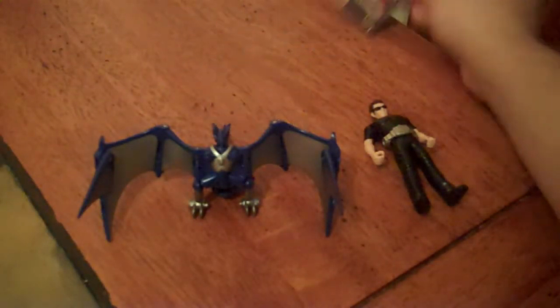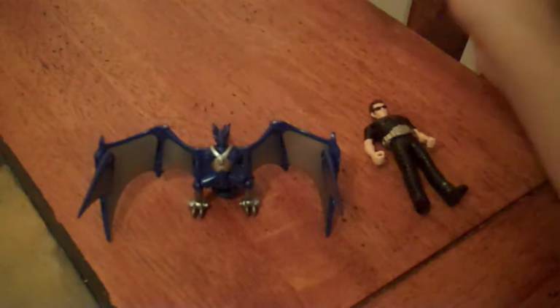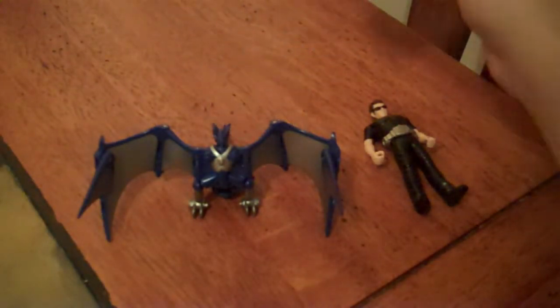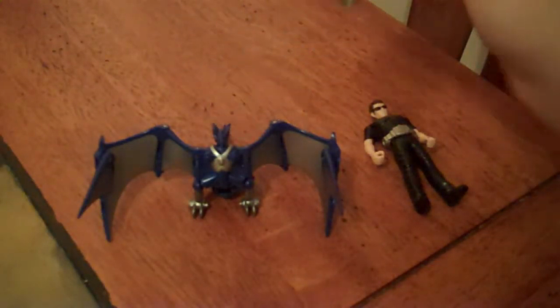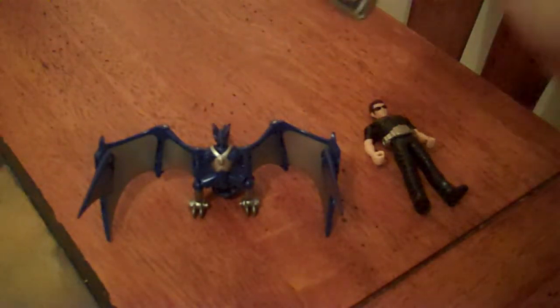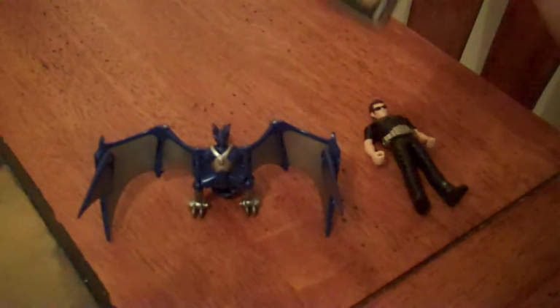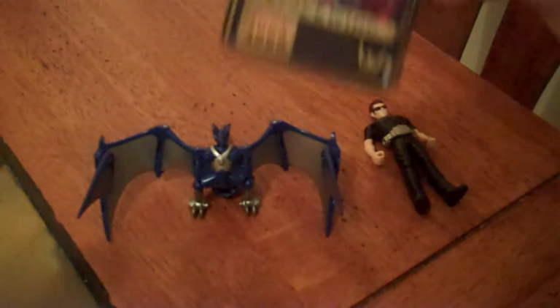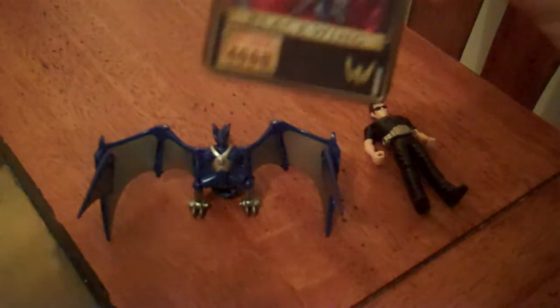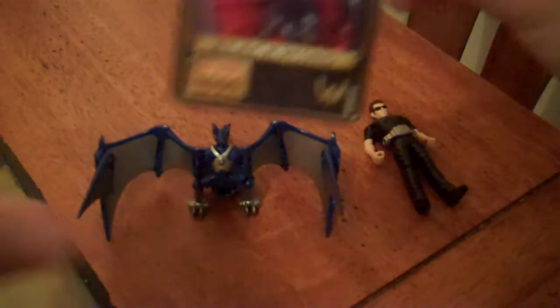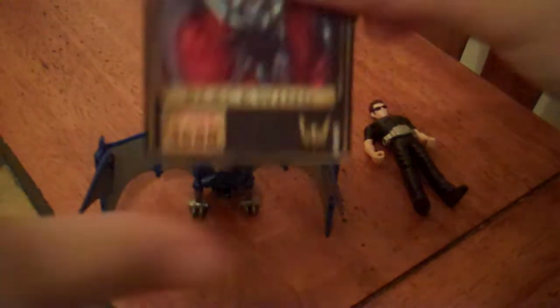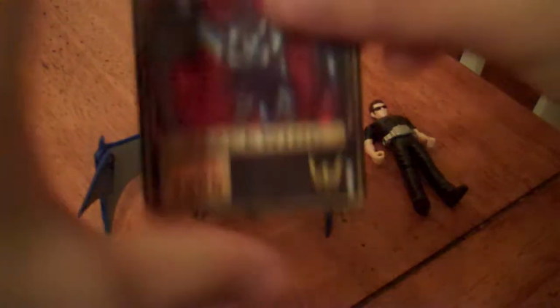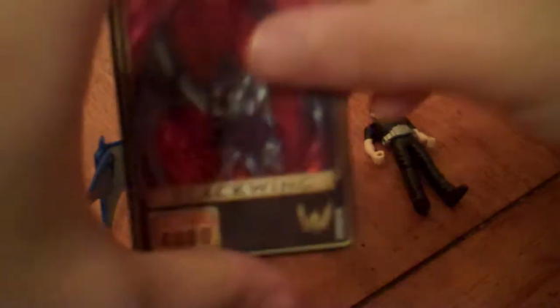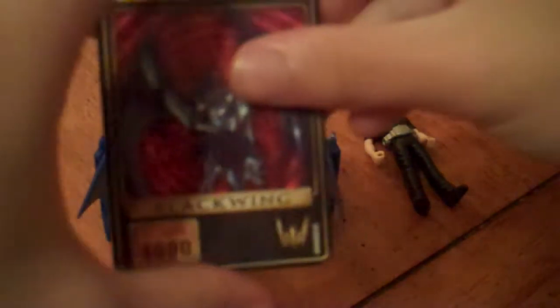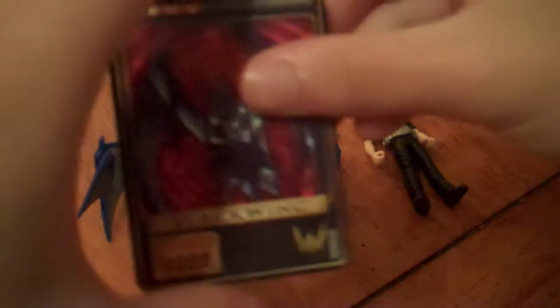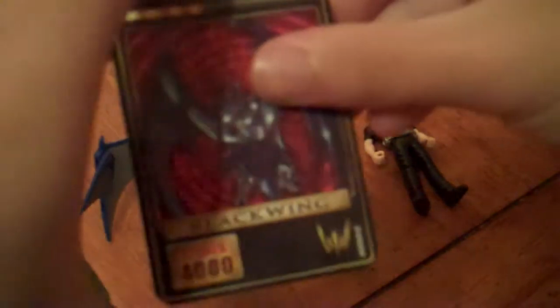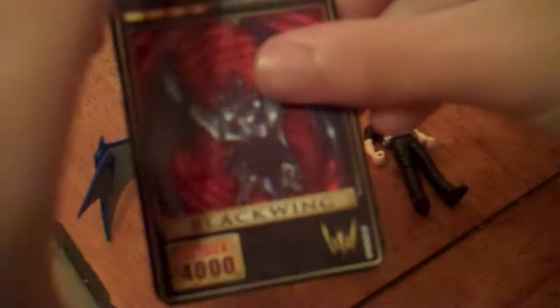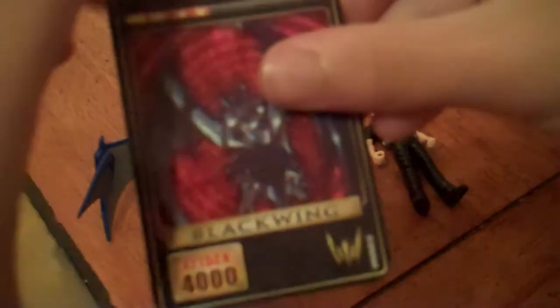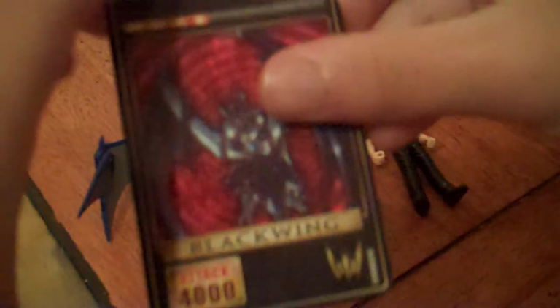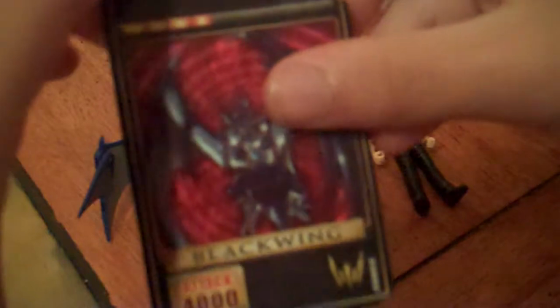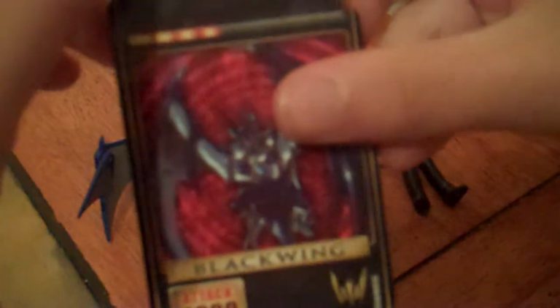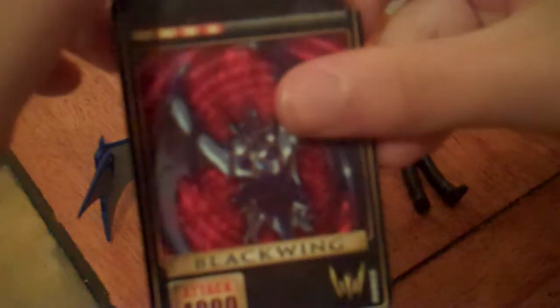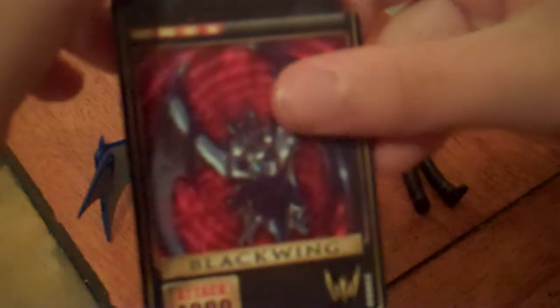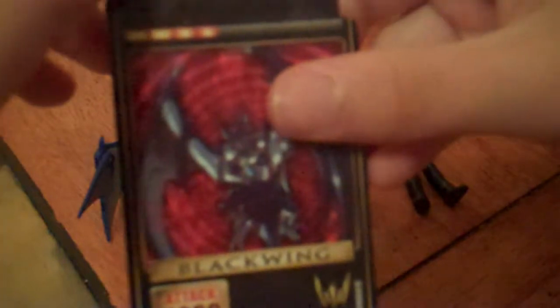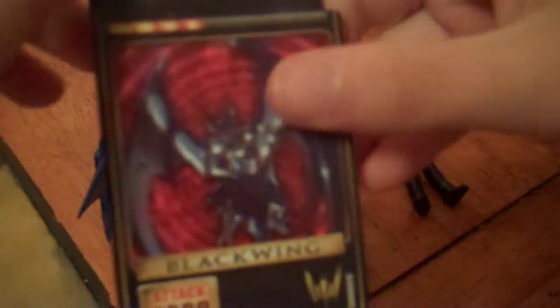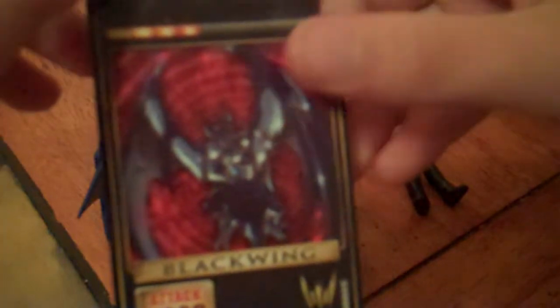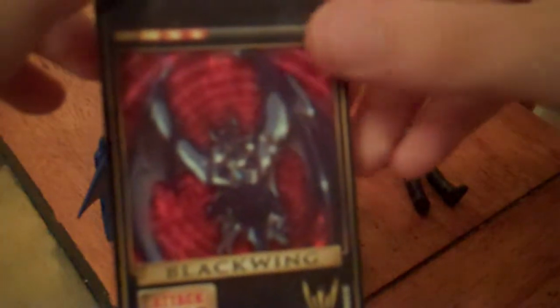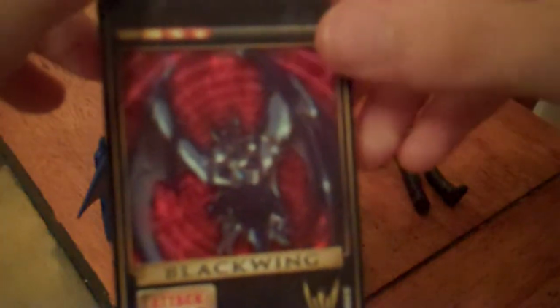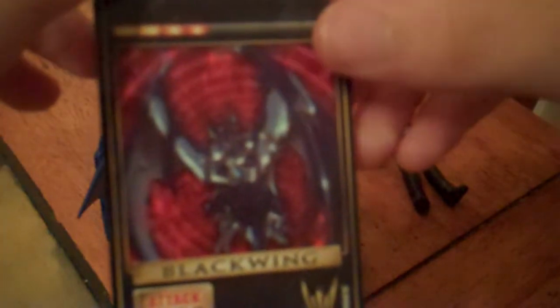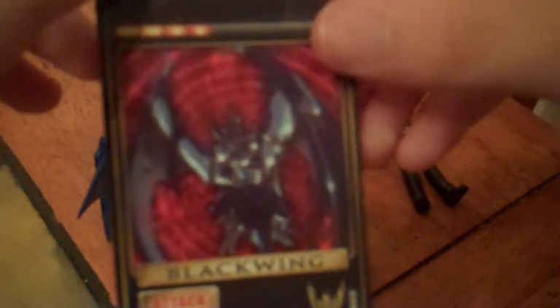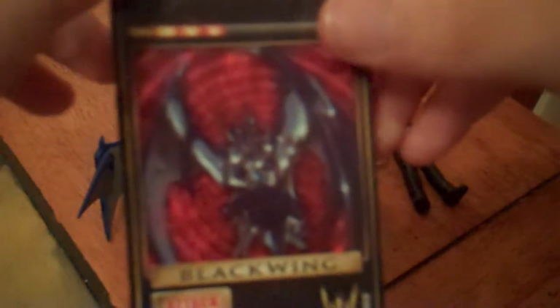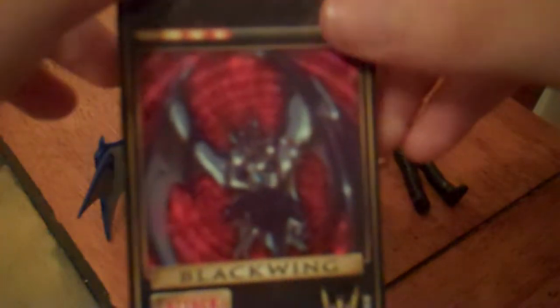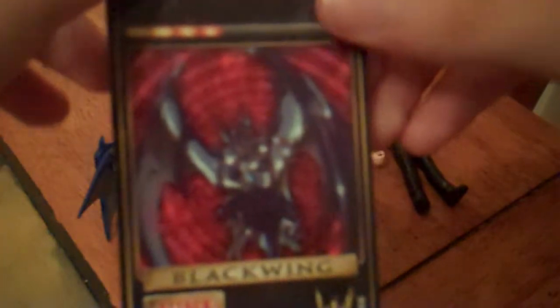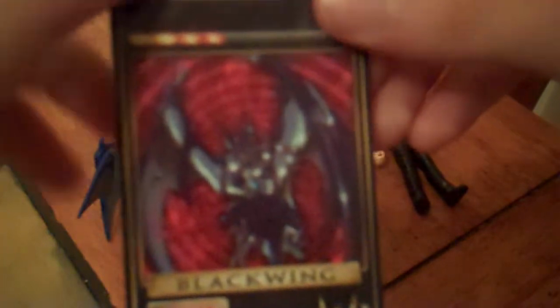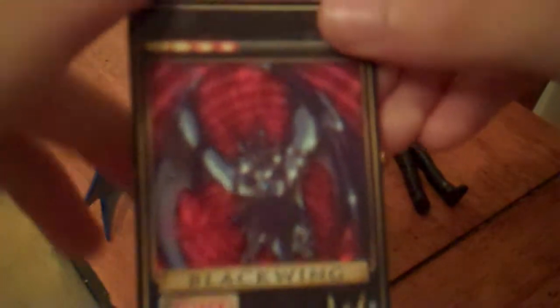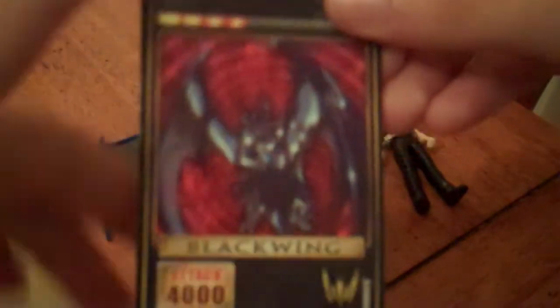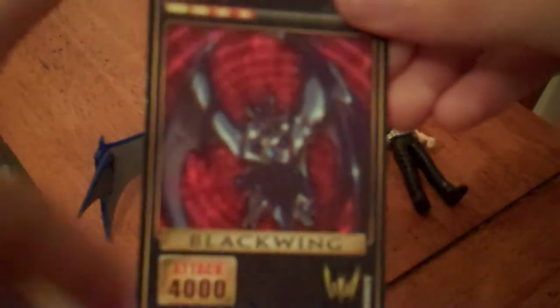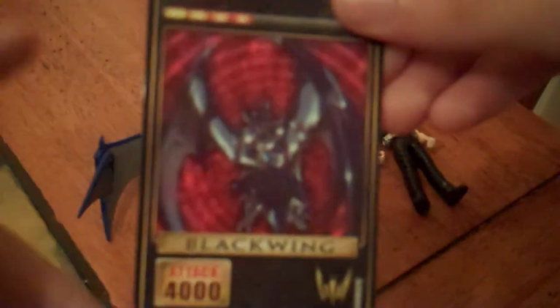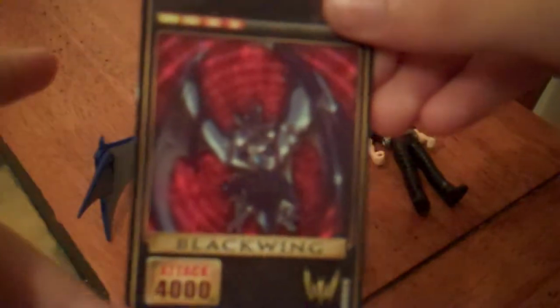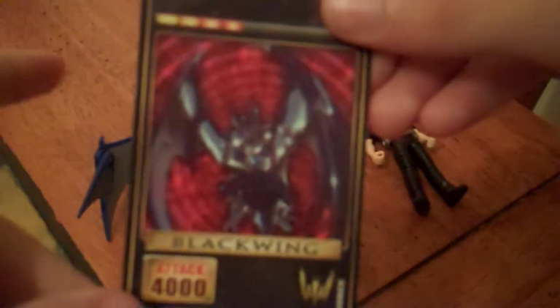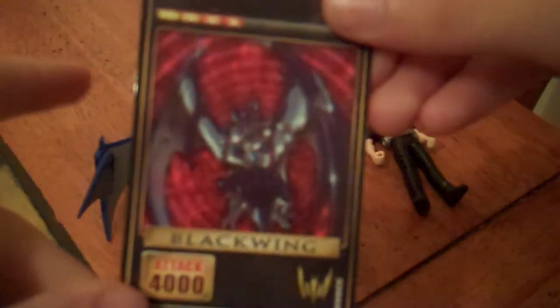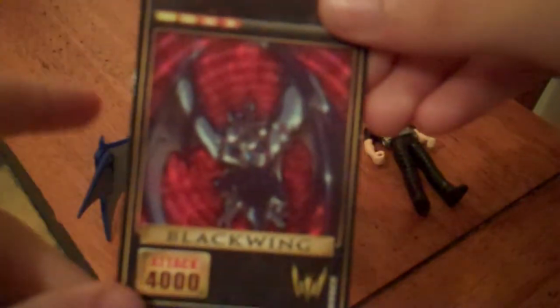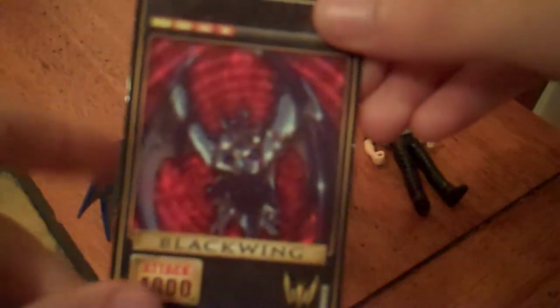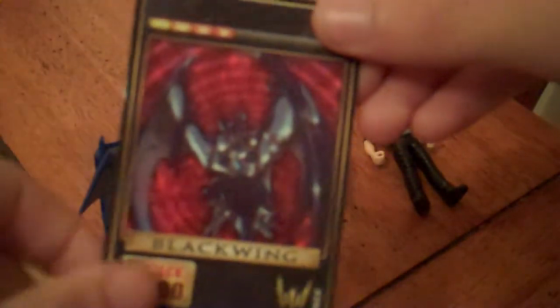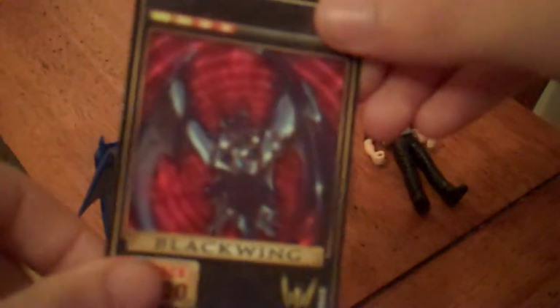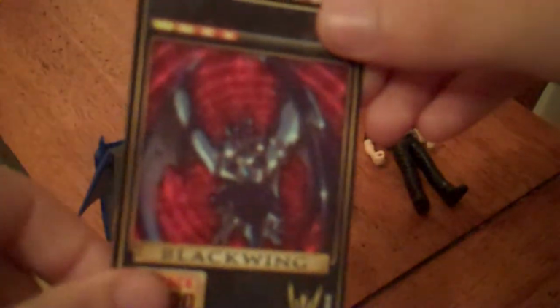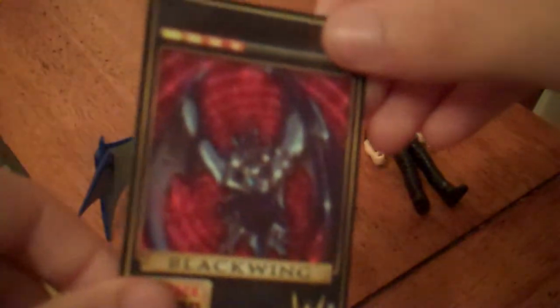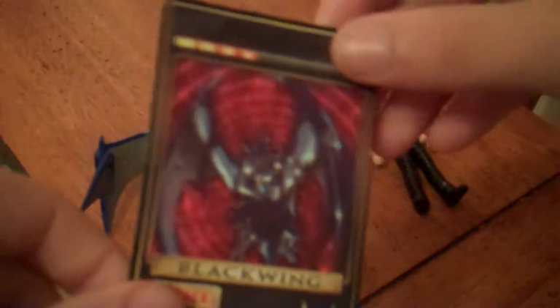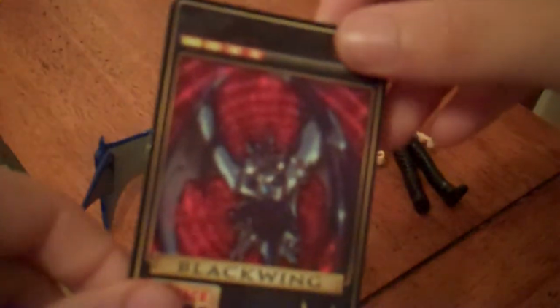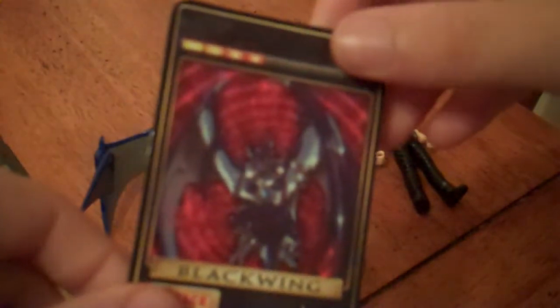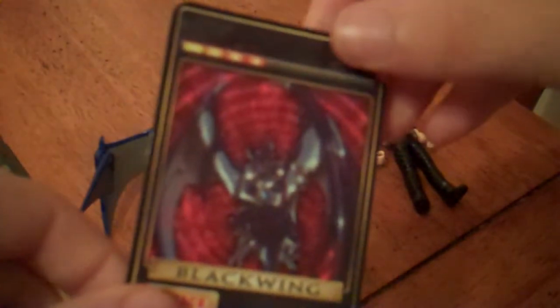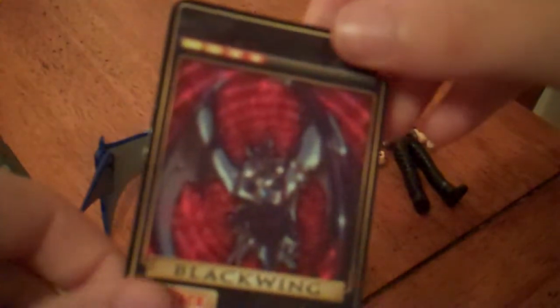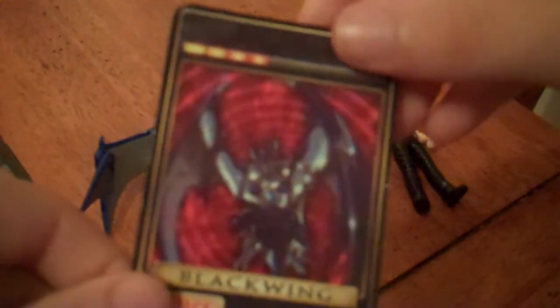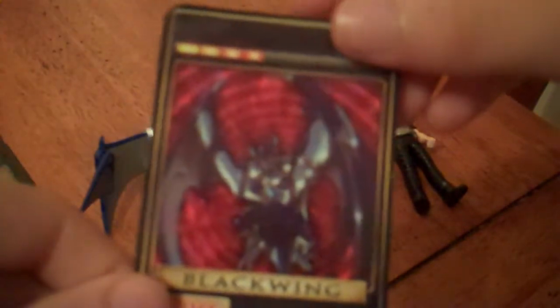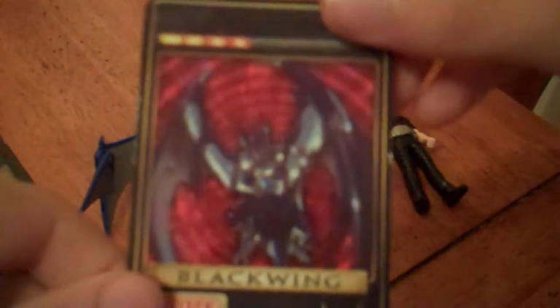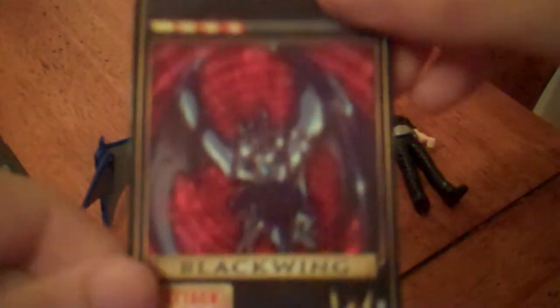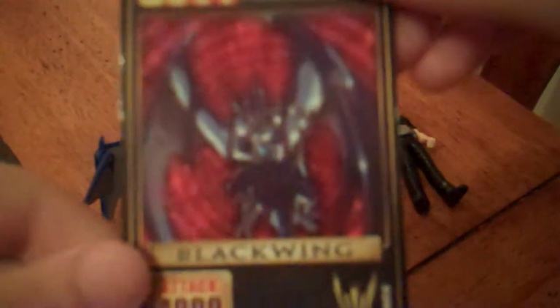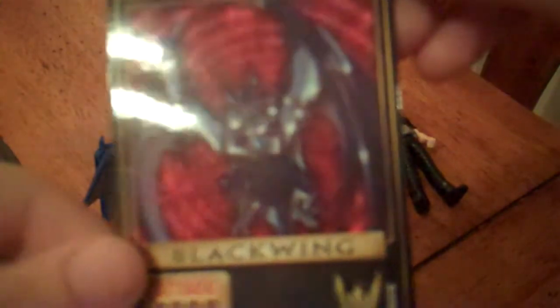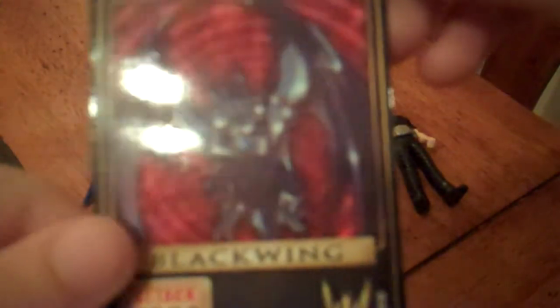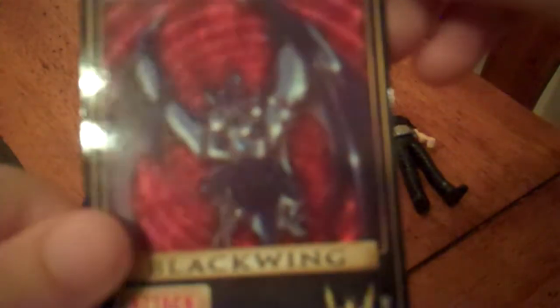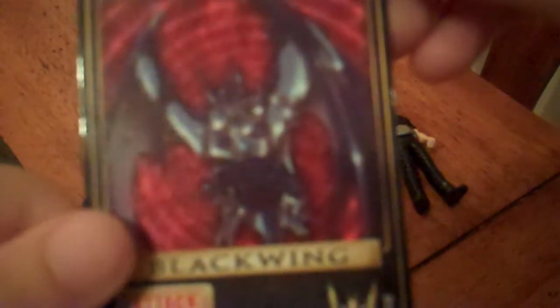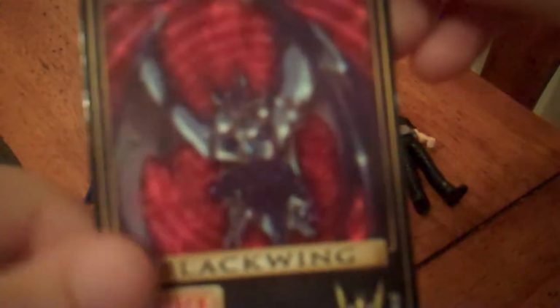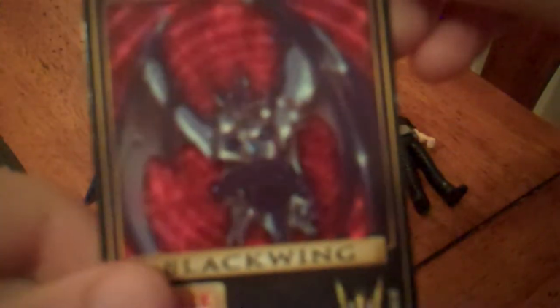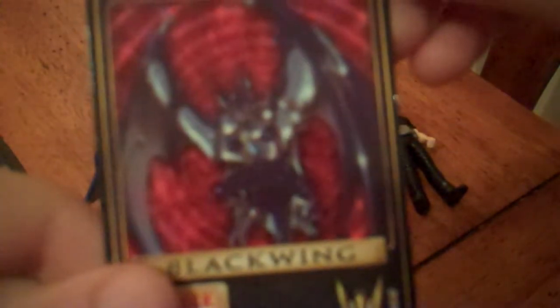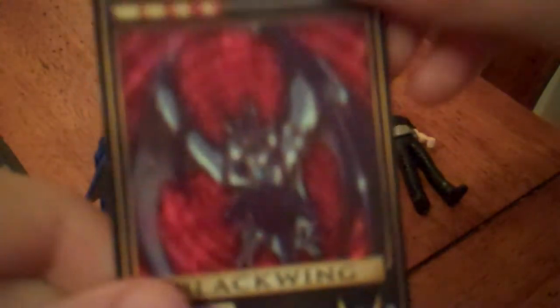Next is the advent card, which is Wing Knight's attack vent for Blackwing.